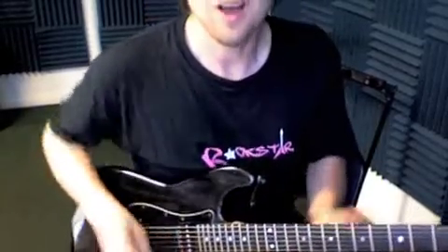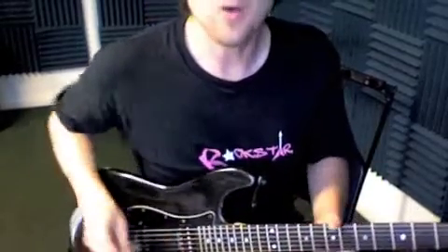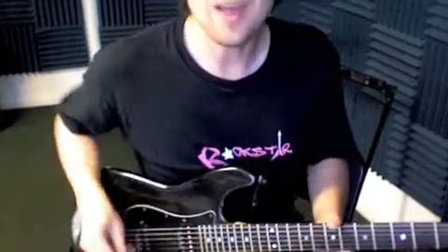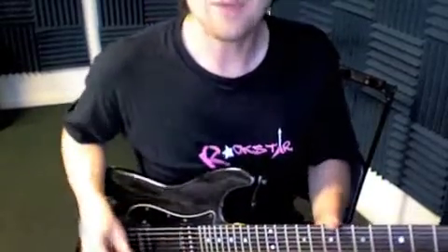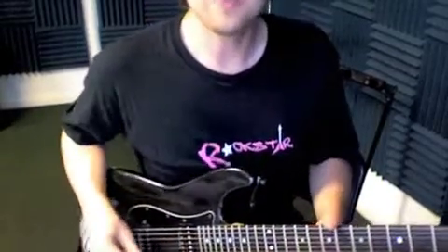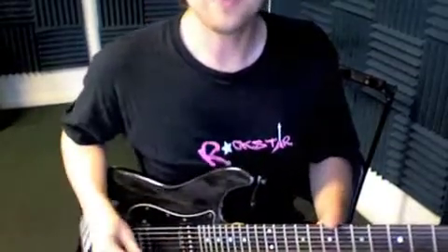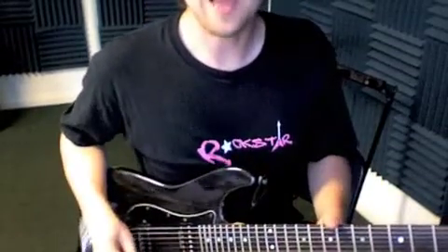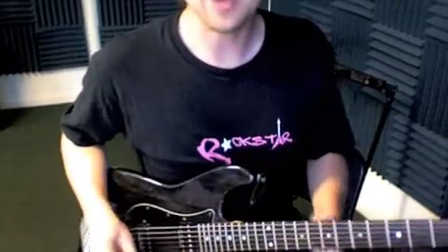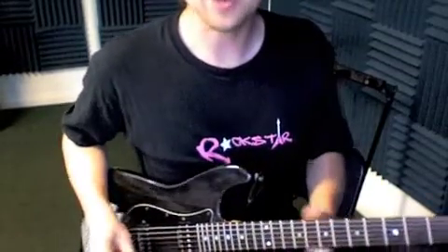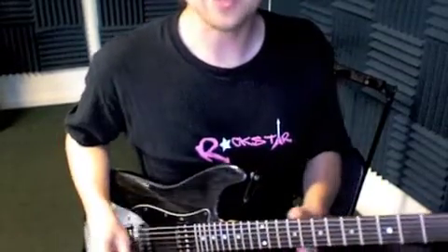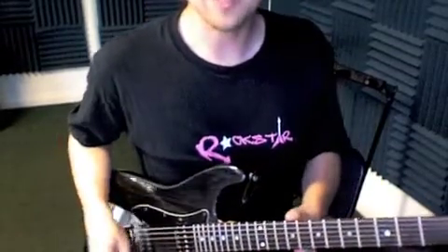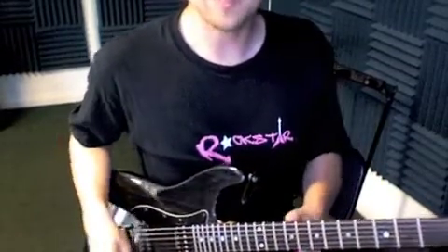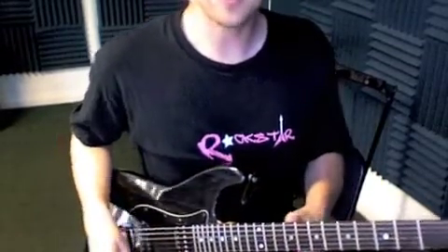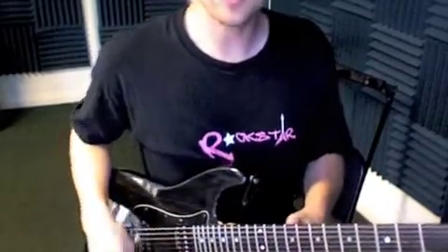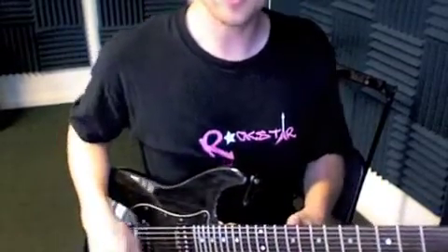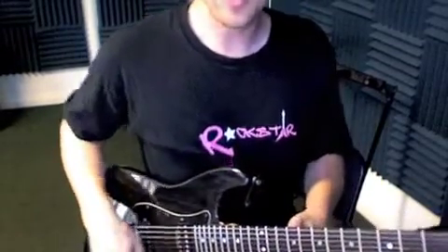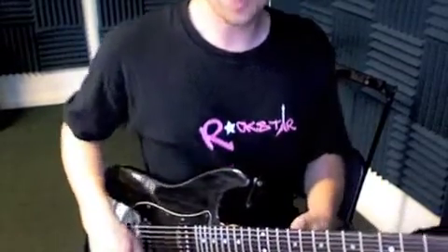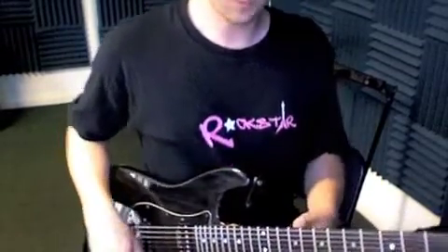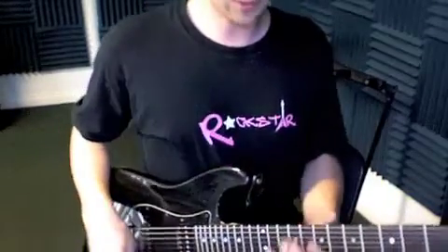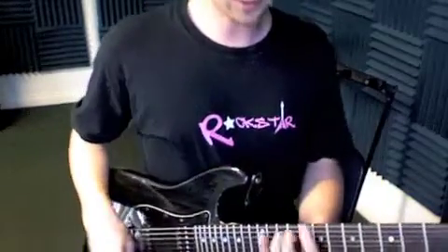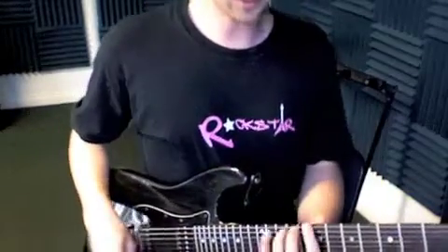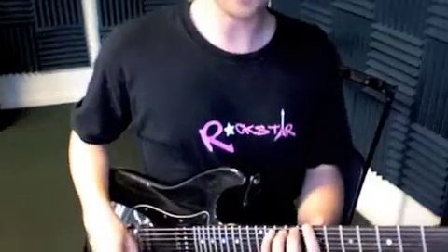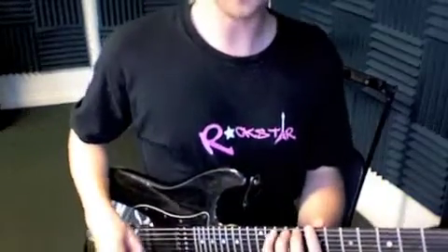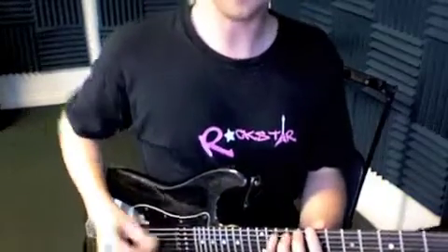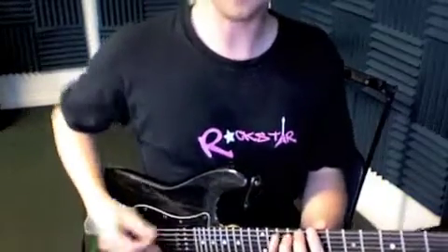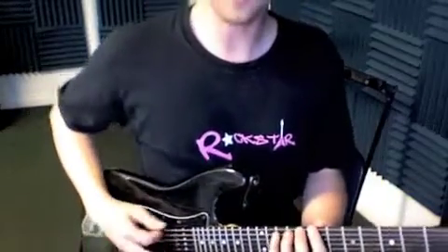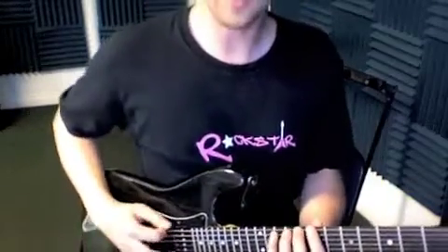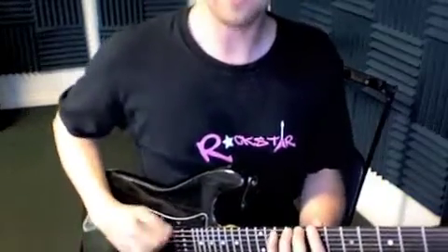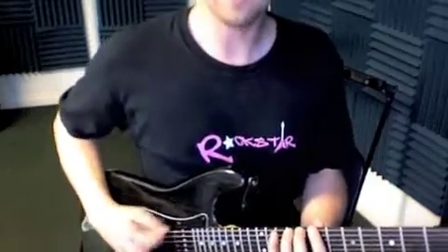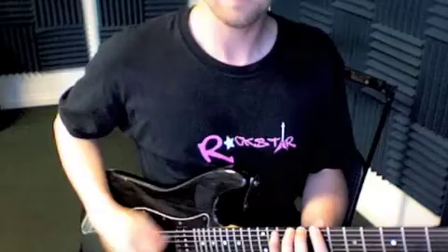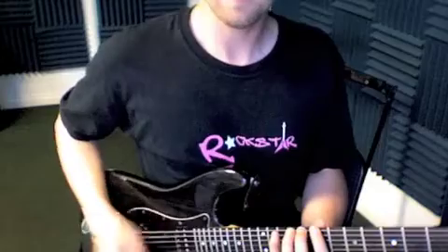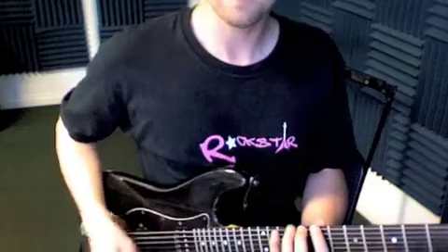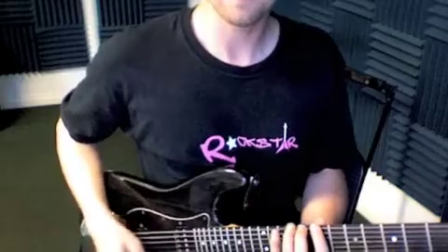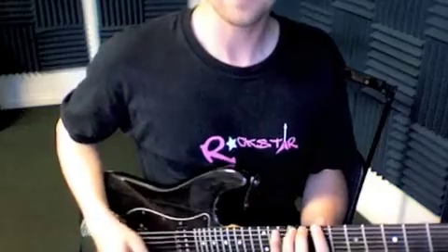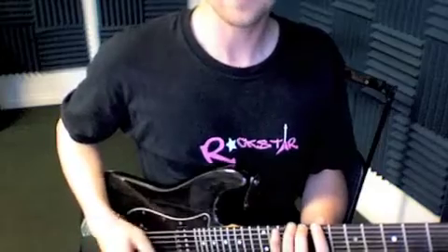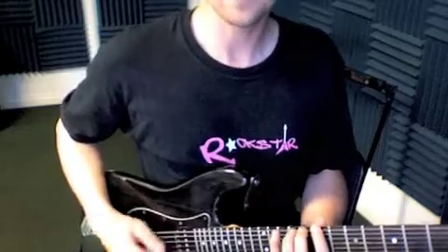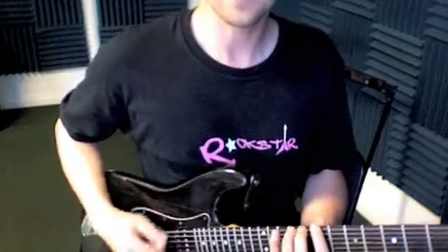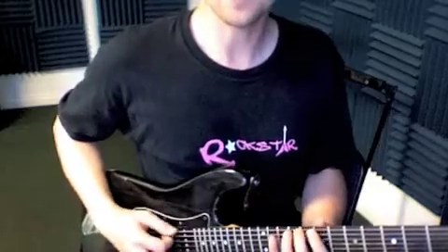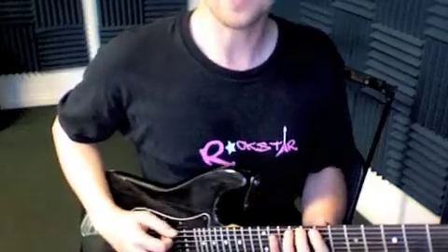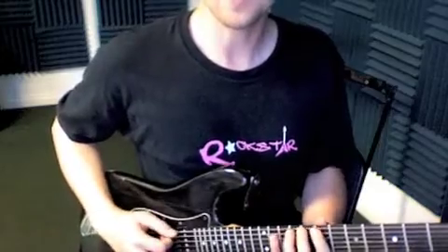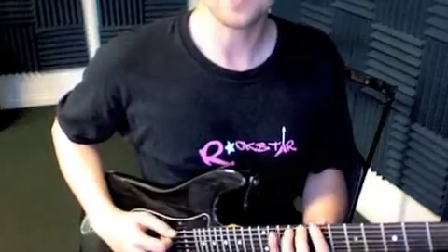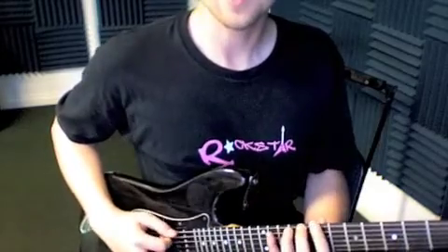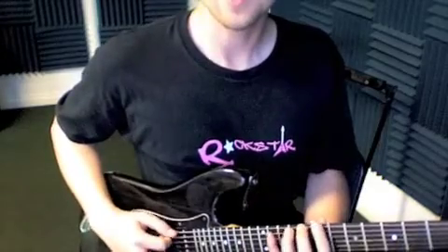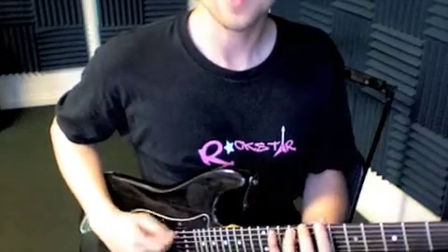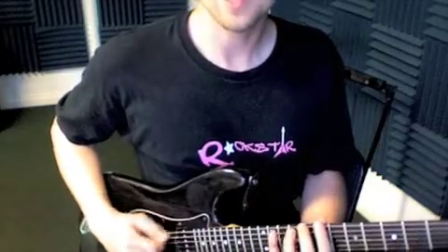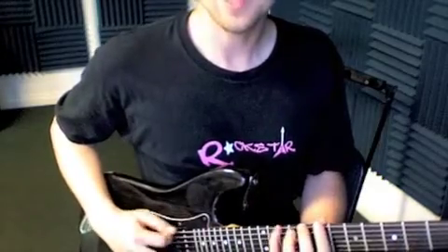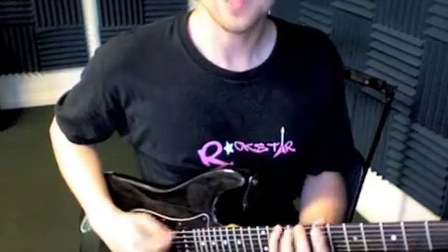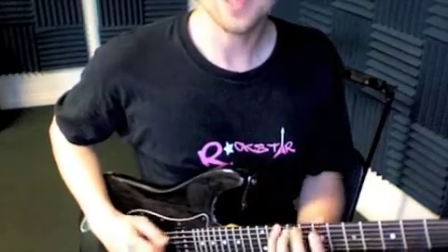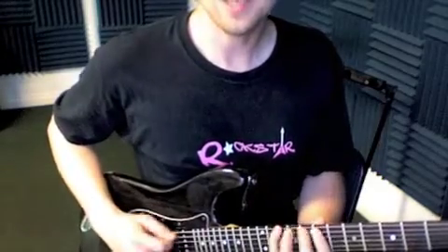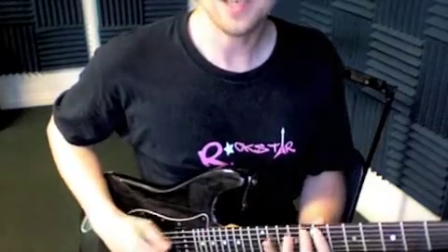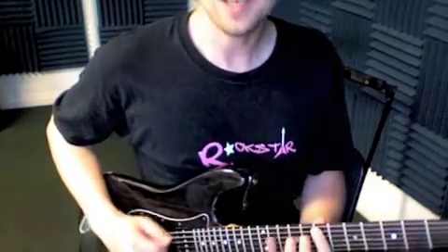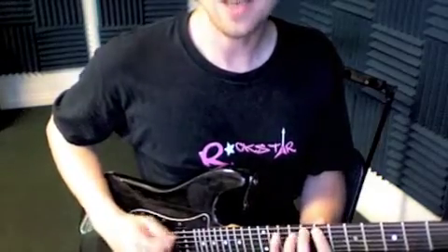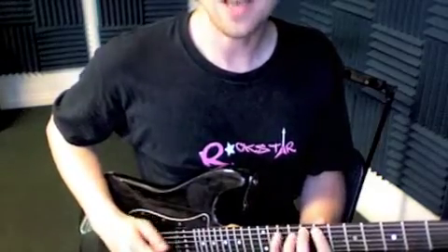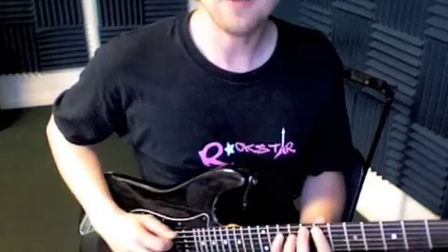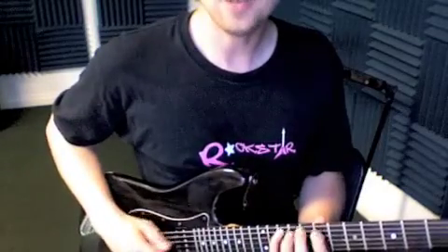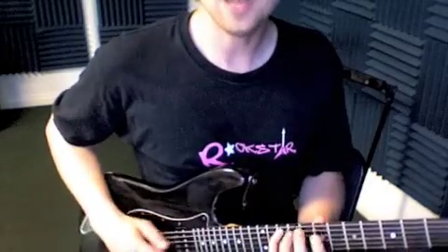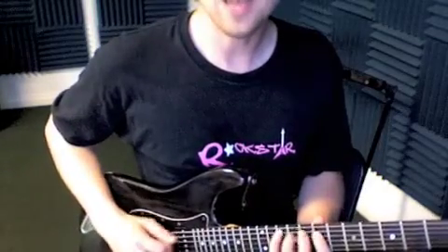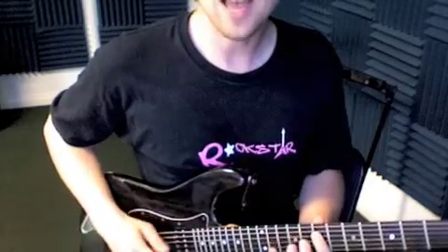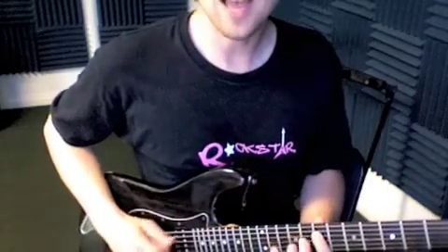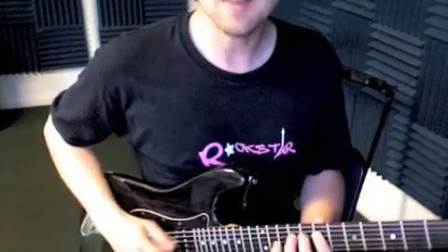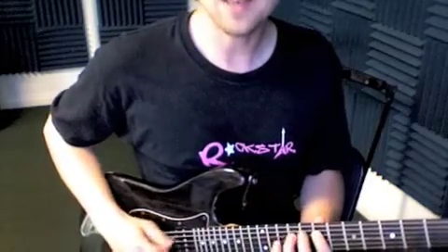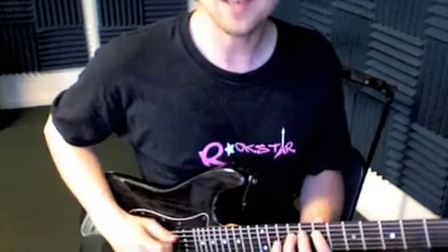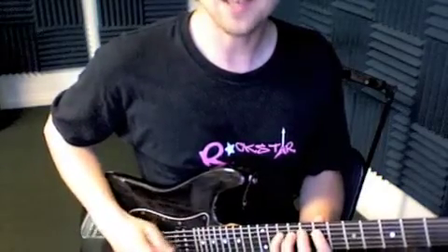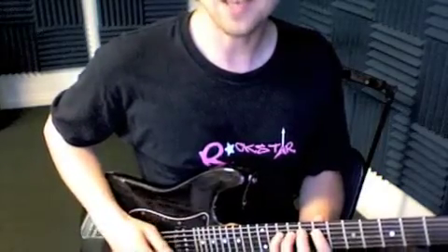We've got your C major scale. We're going to start at the 7th fret. Sounds like this: C, D, E, F, G, A, B, C.